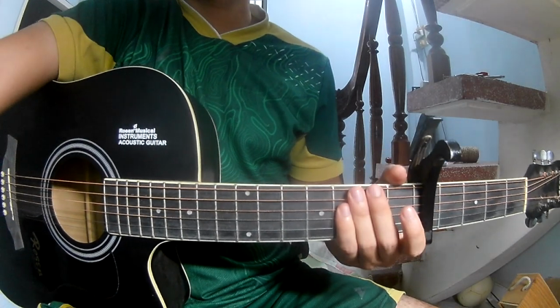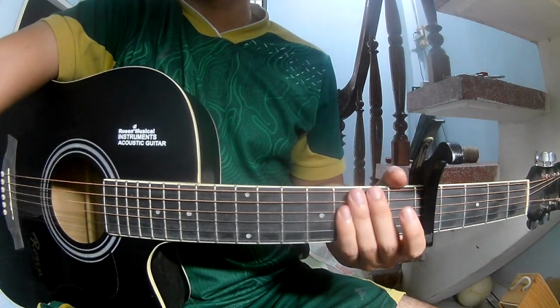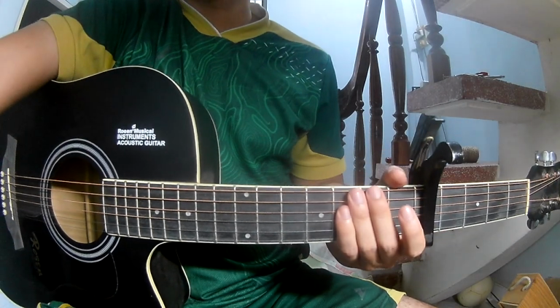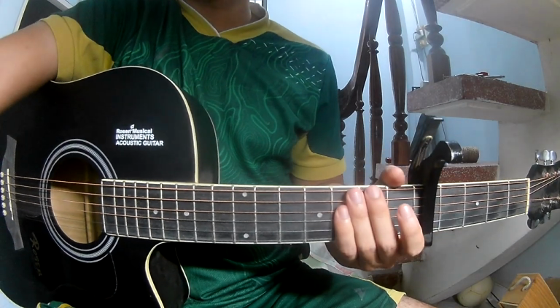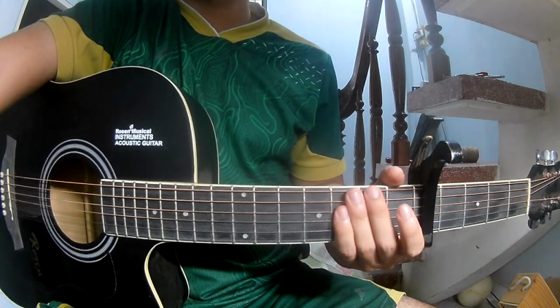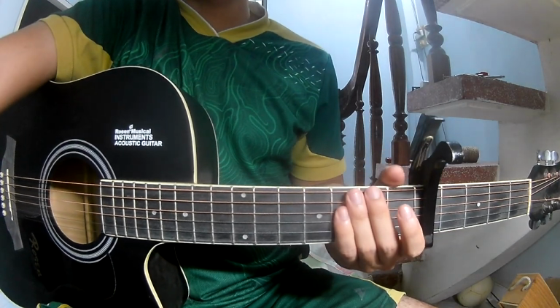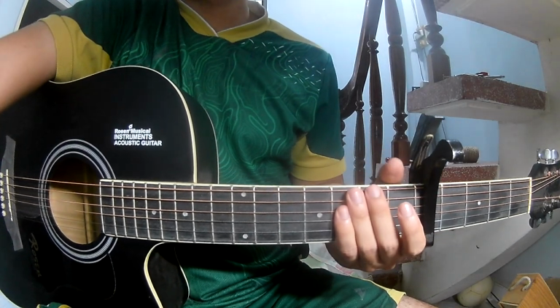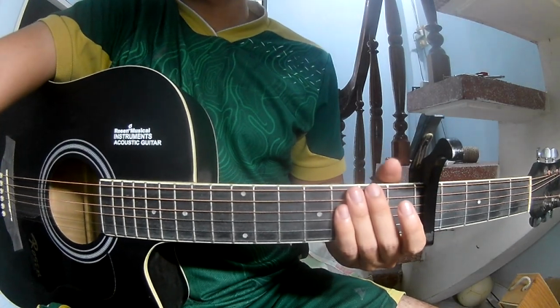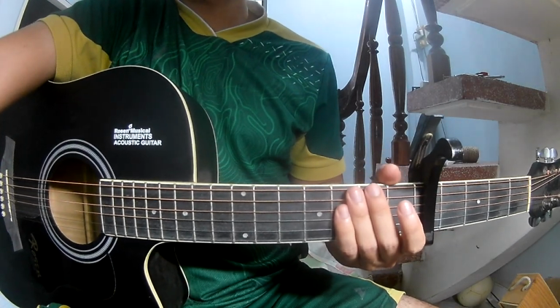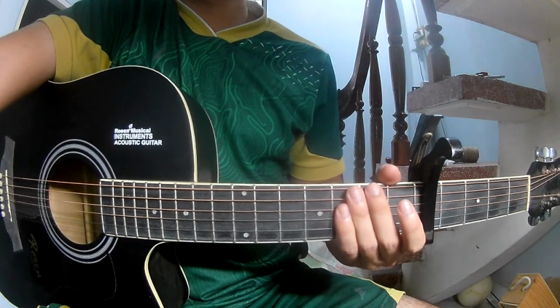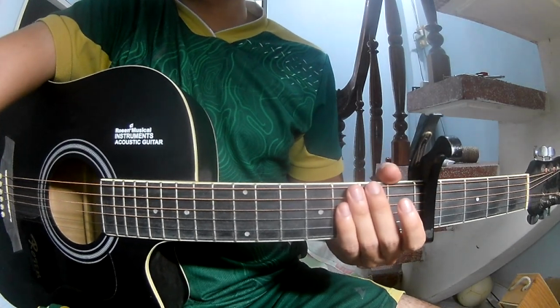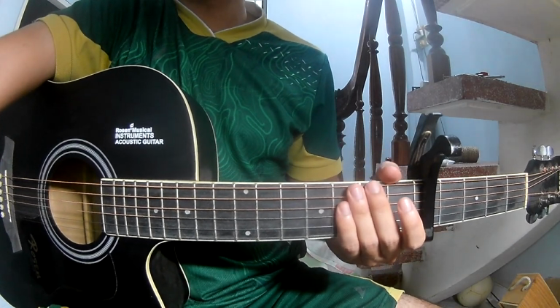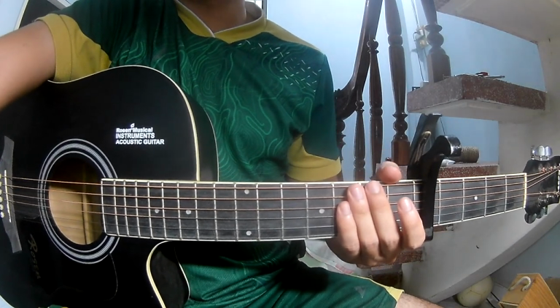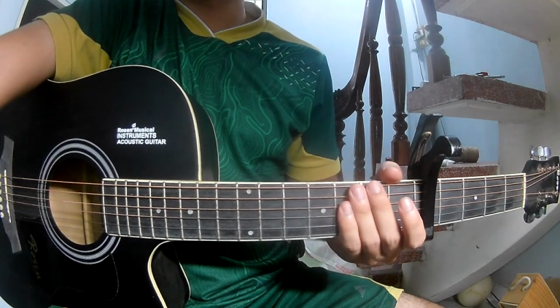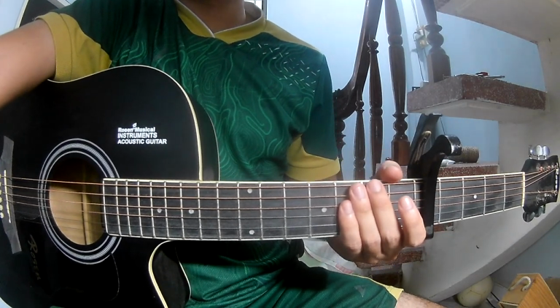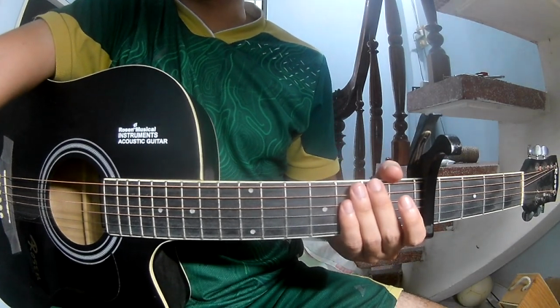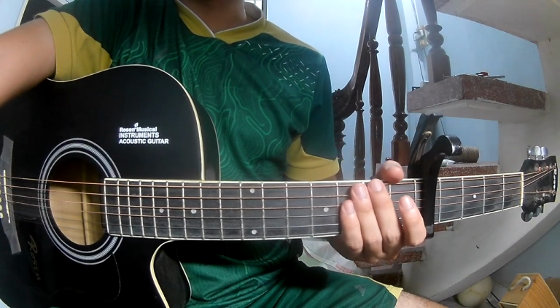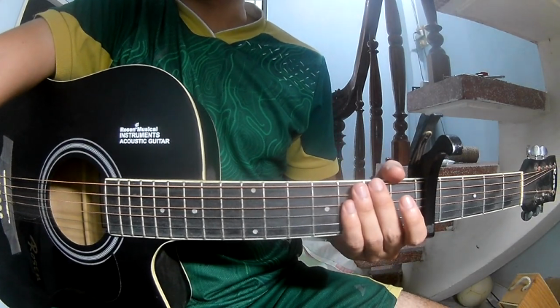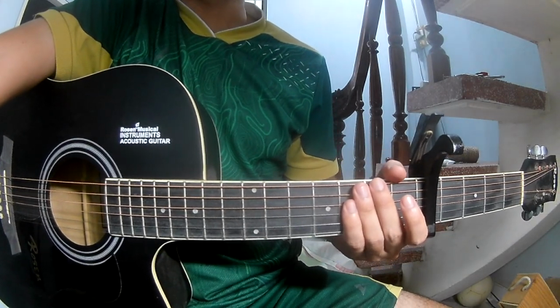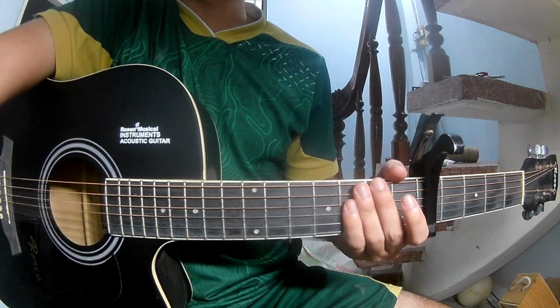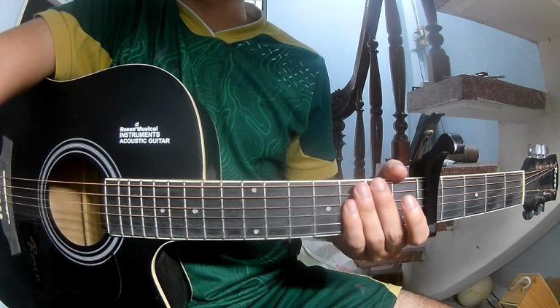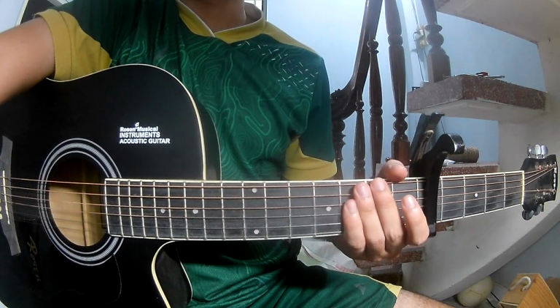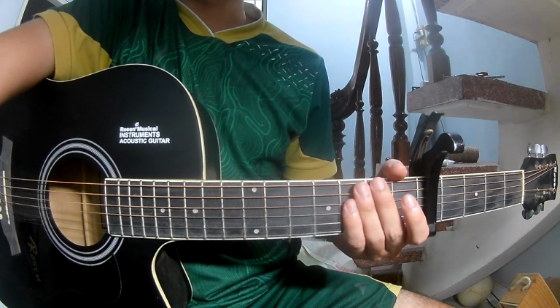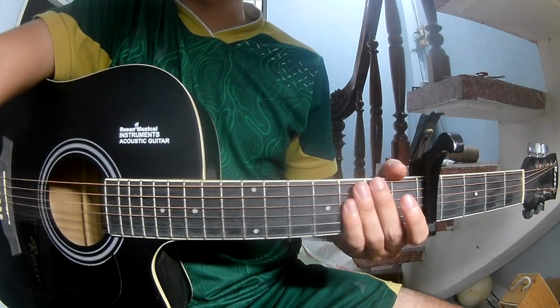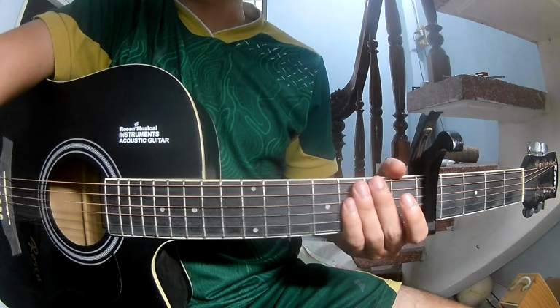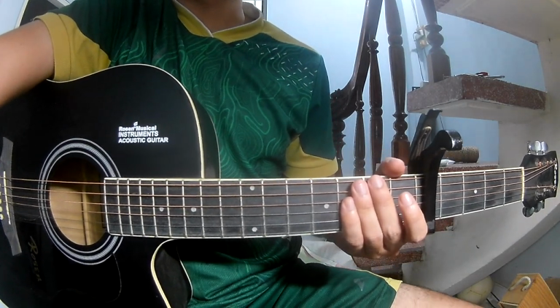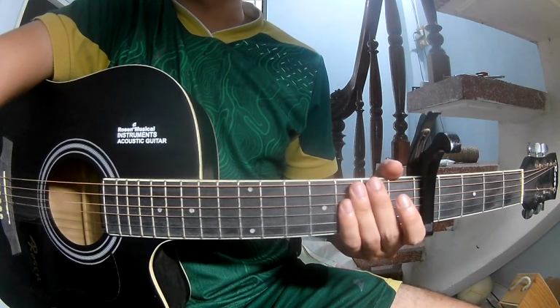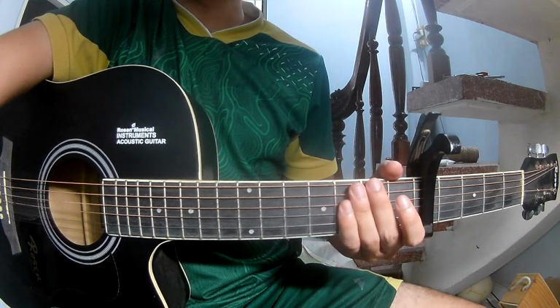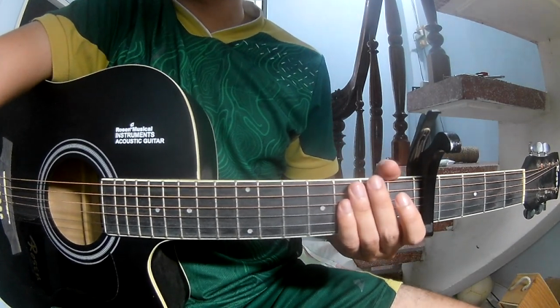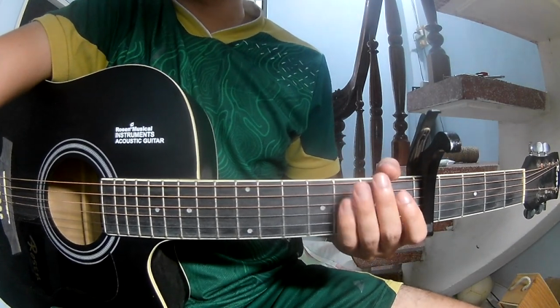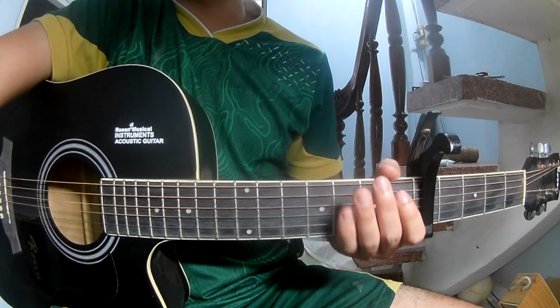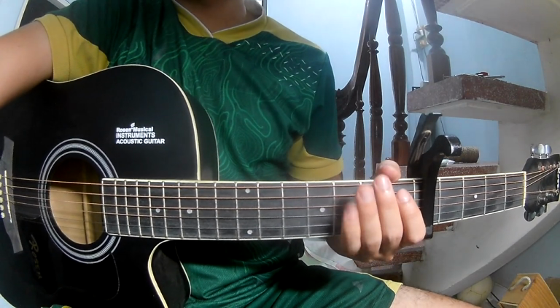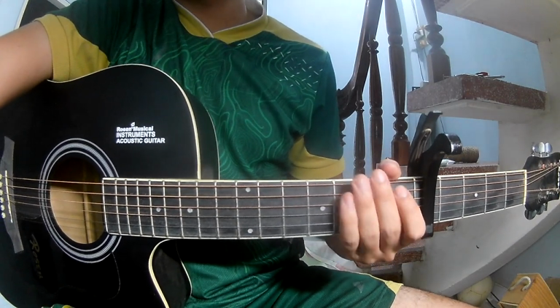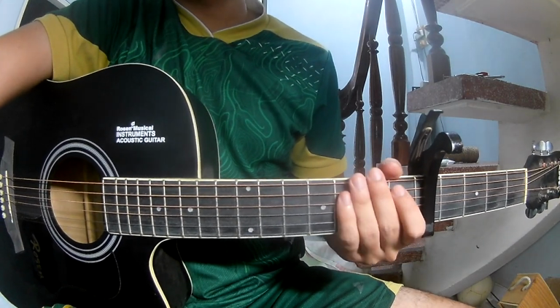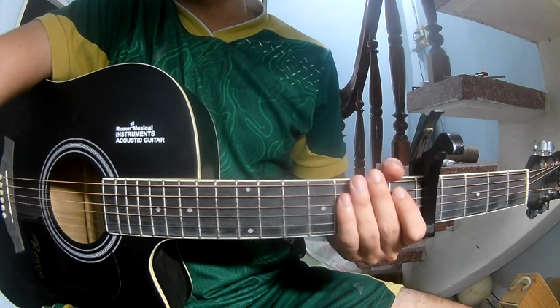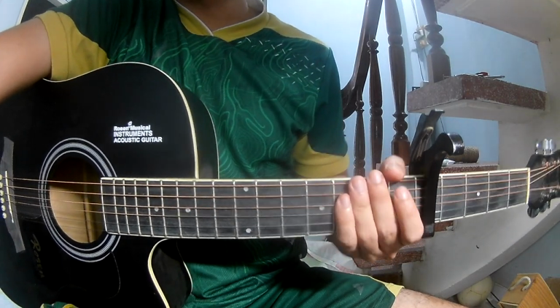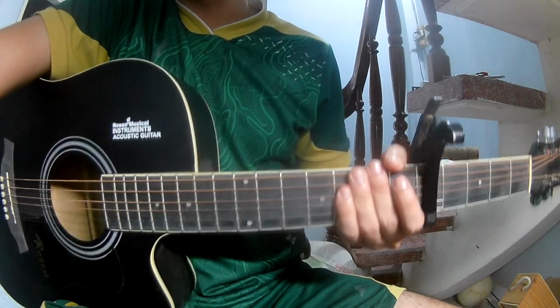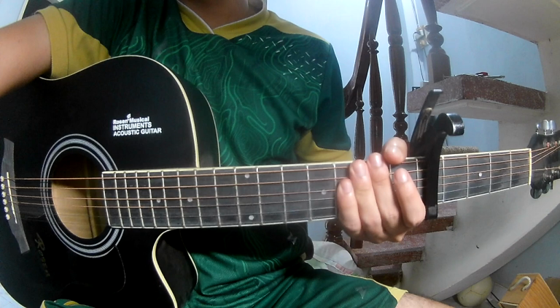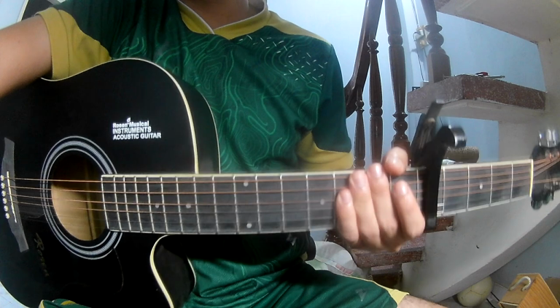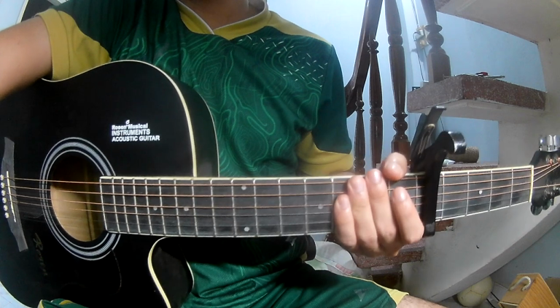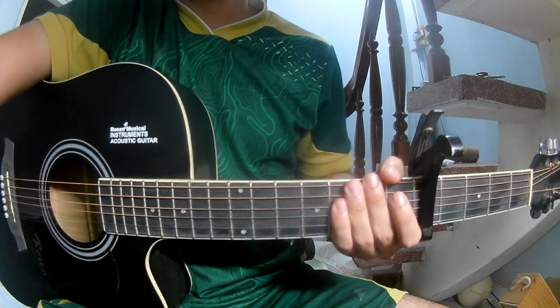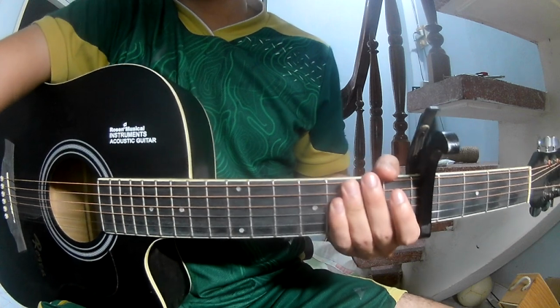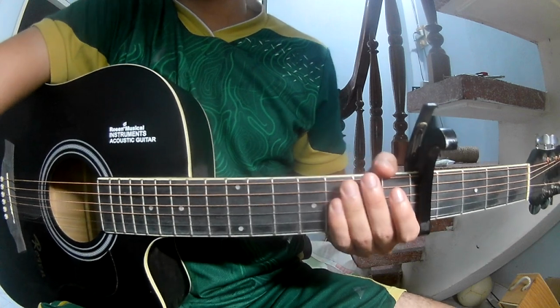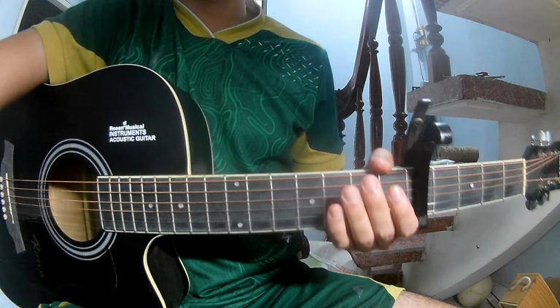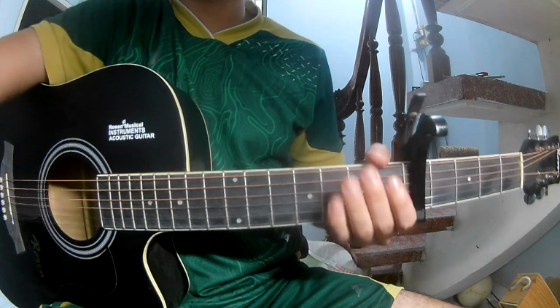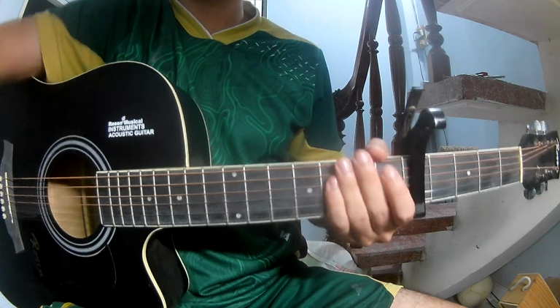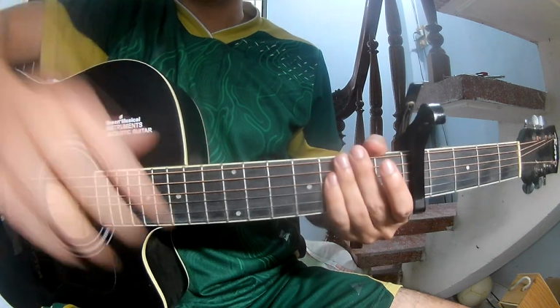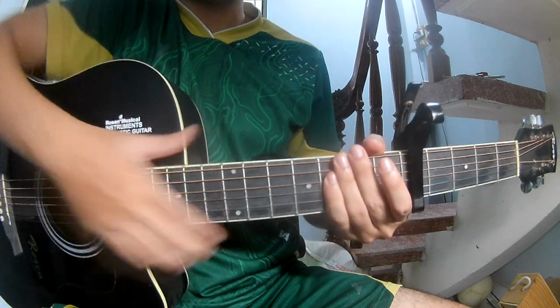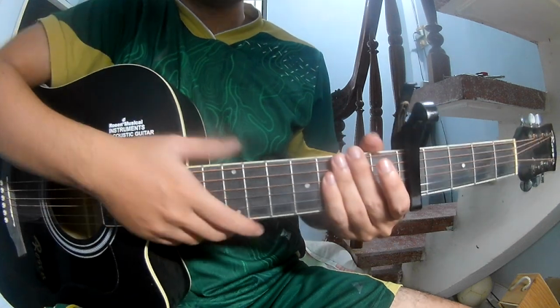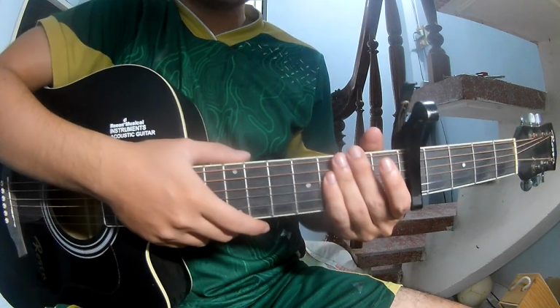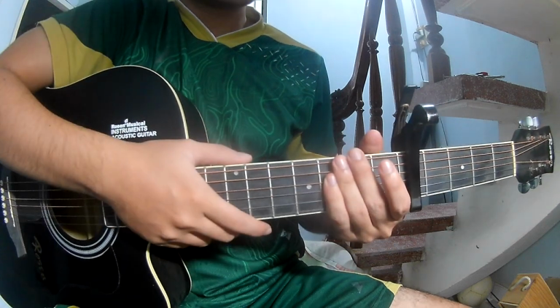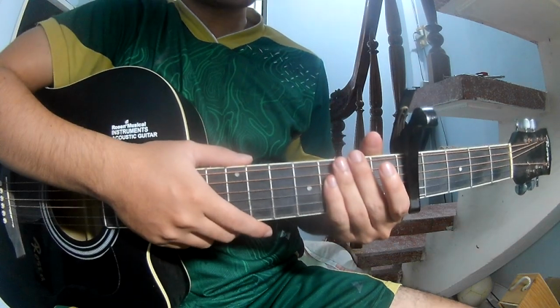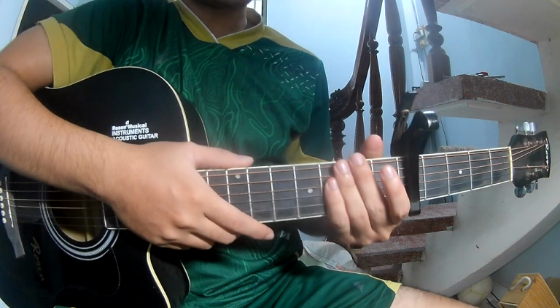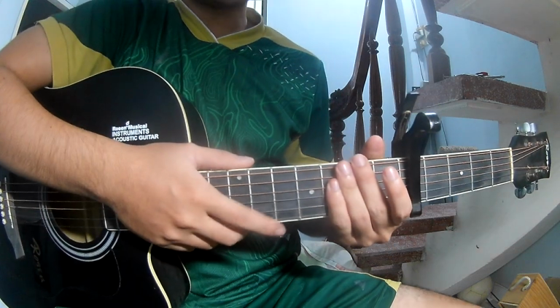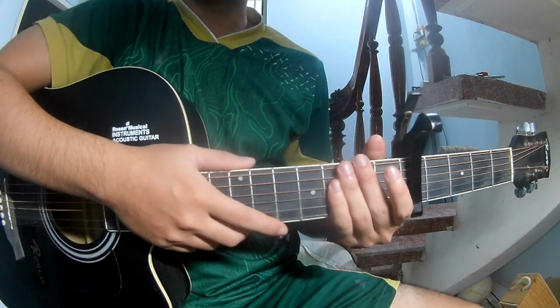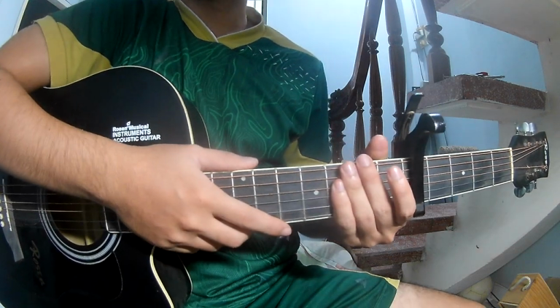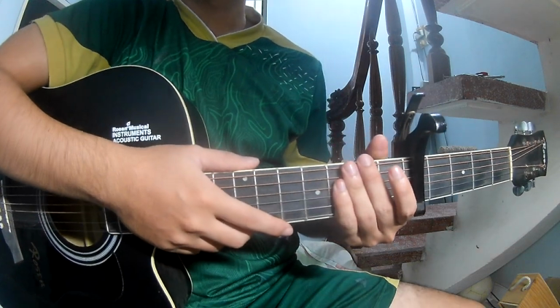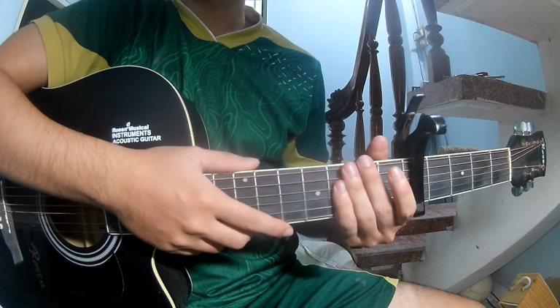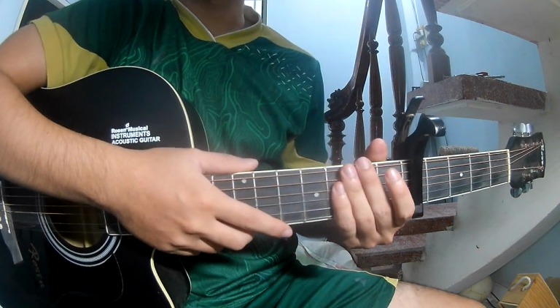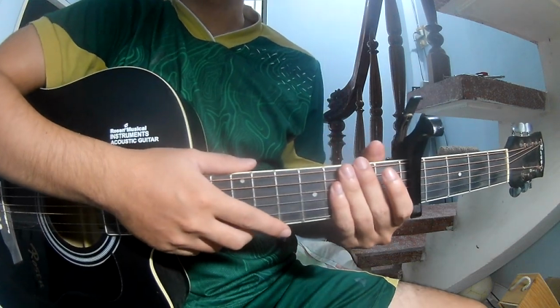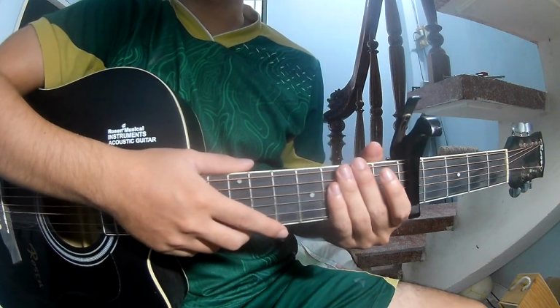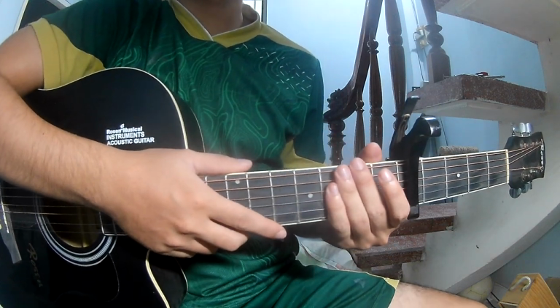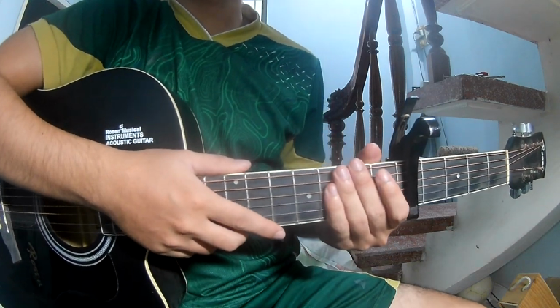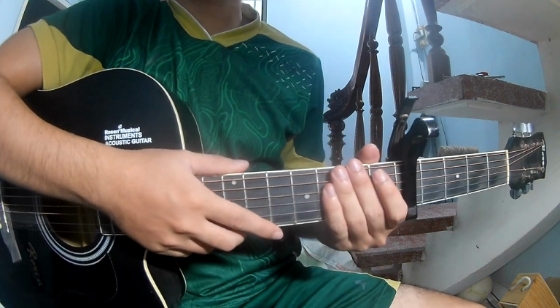Hi everyone, today we will see how to play the bass. You can find the chord chart in the description.